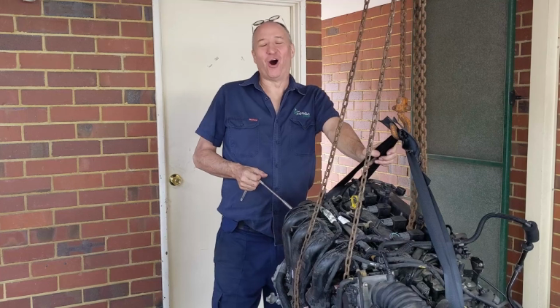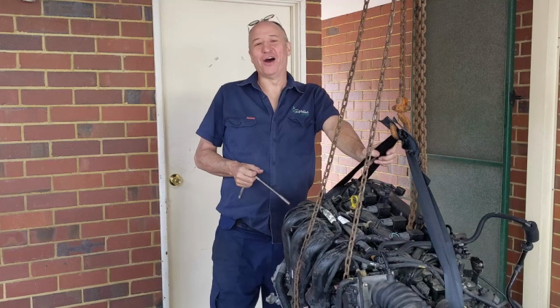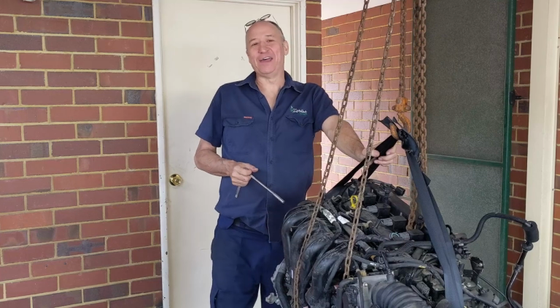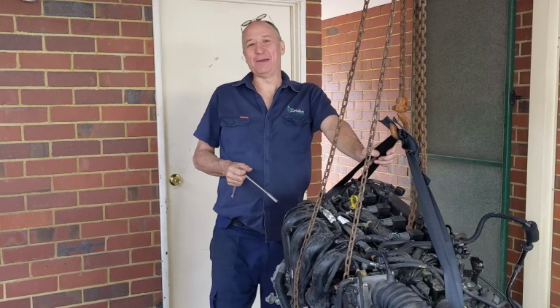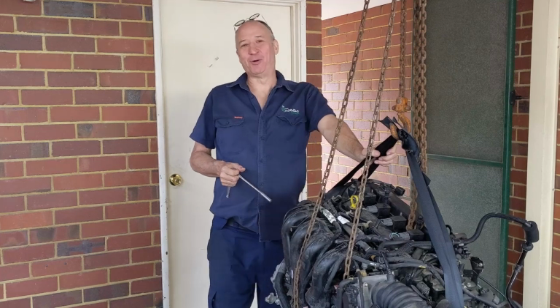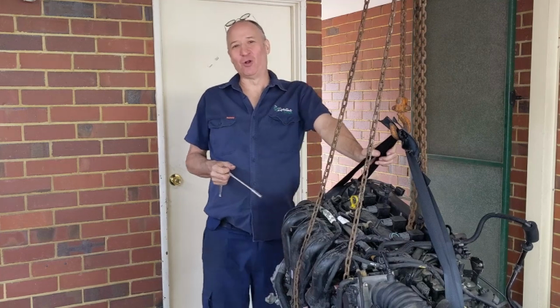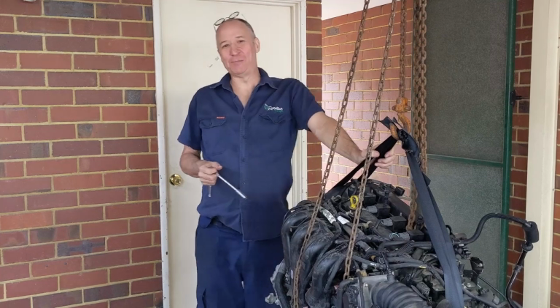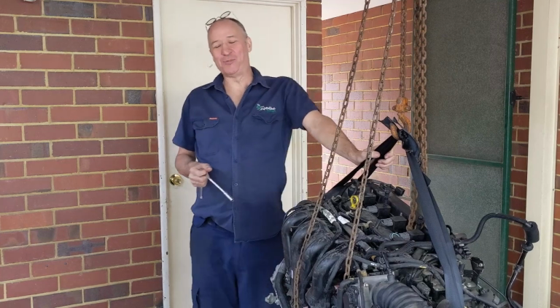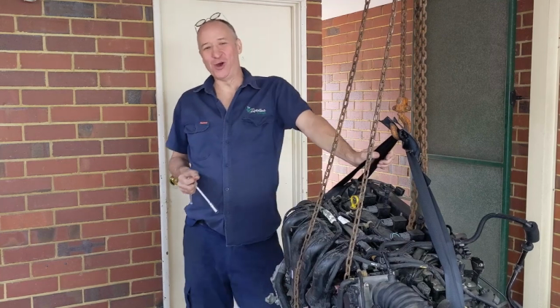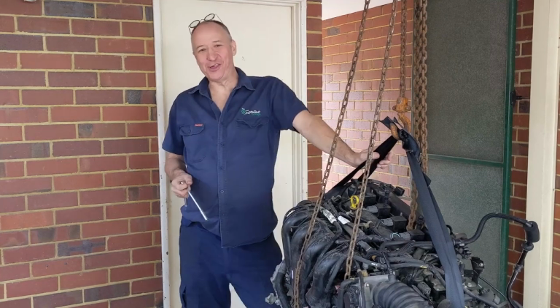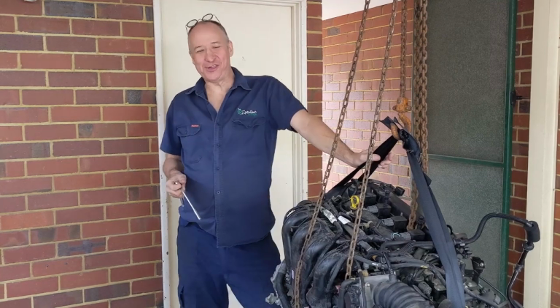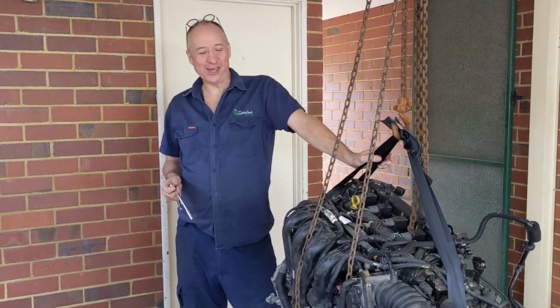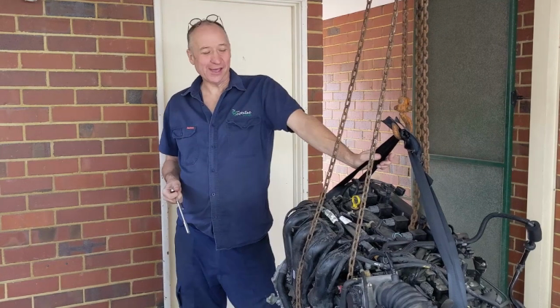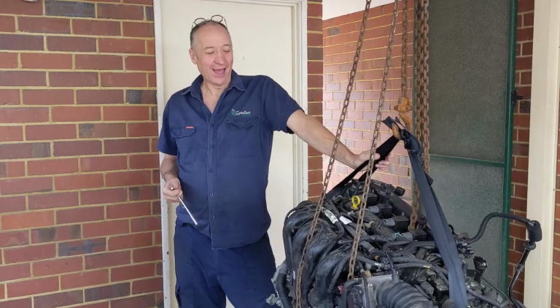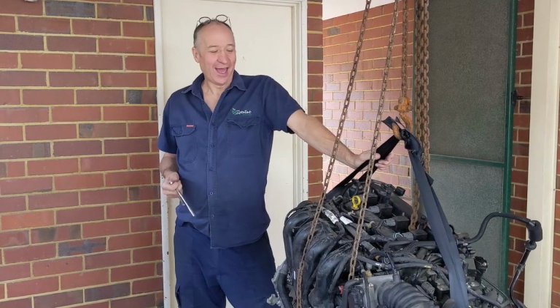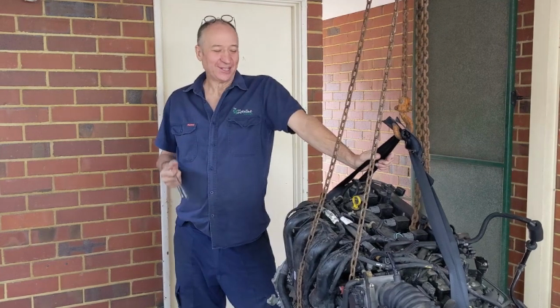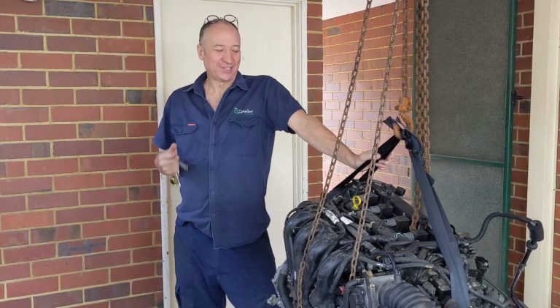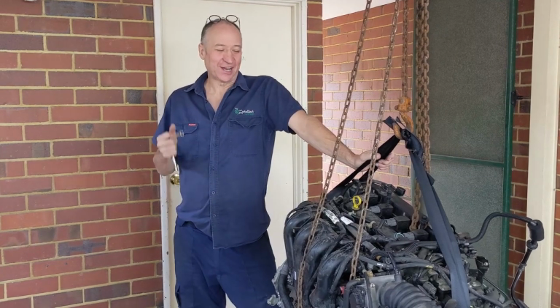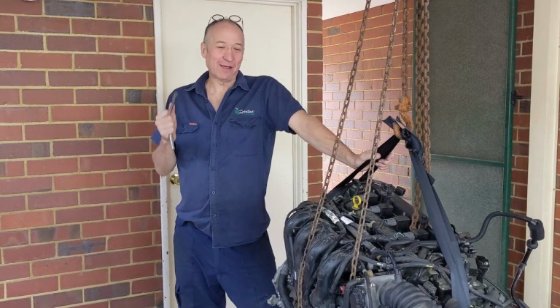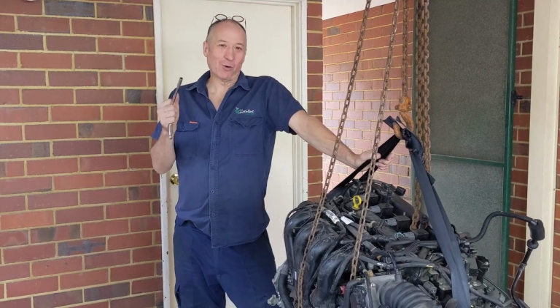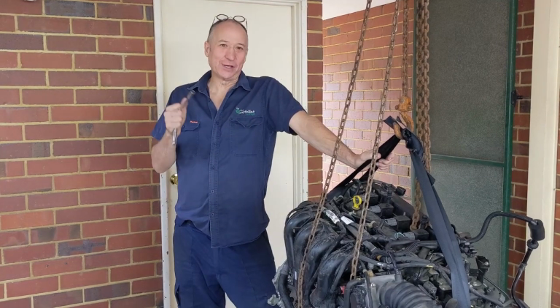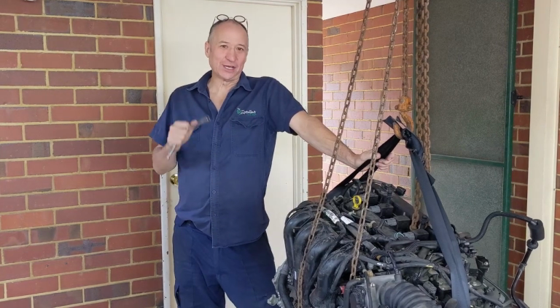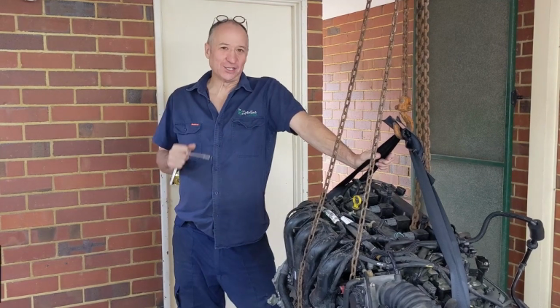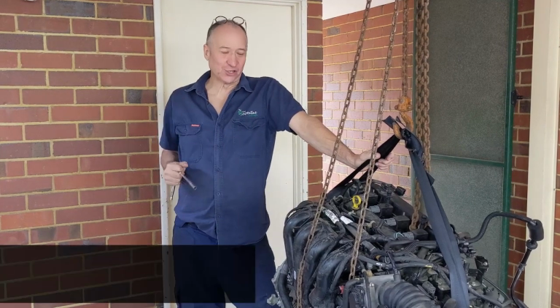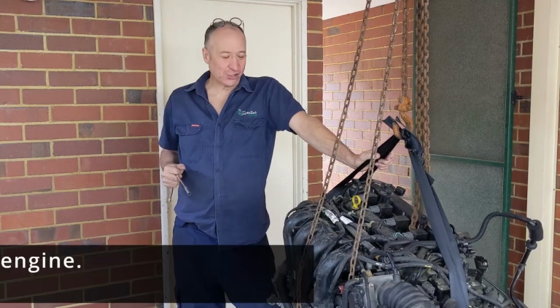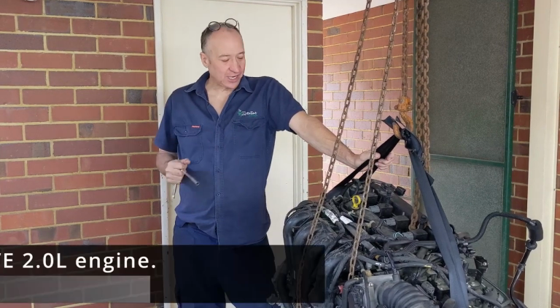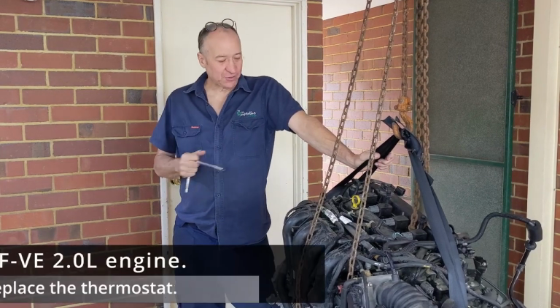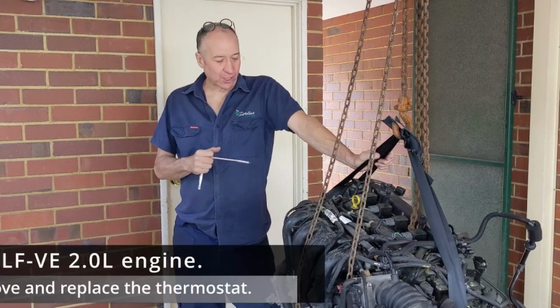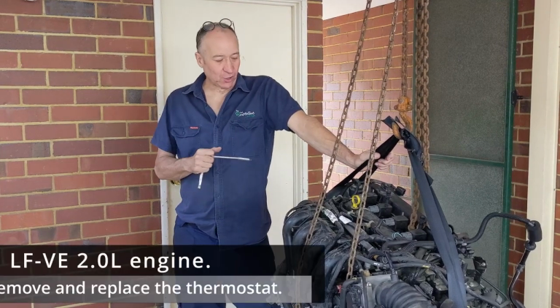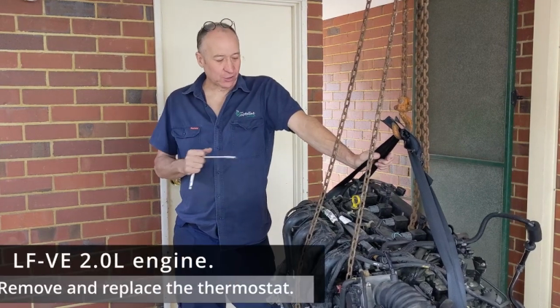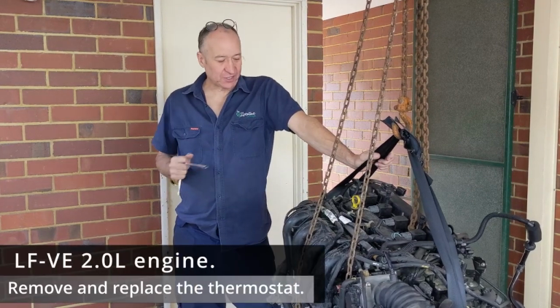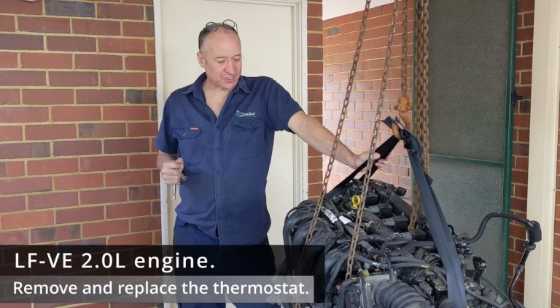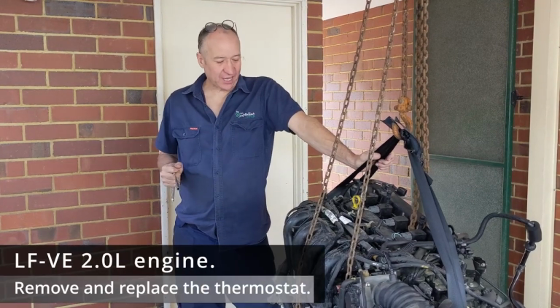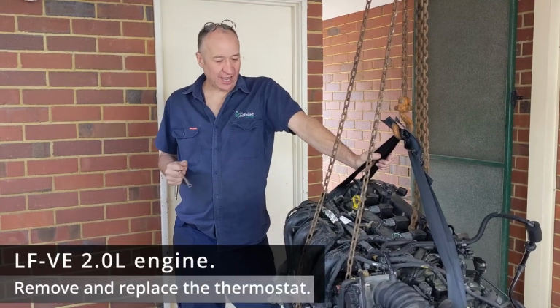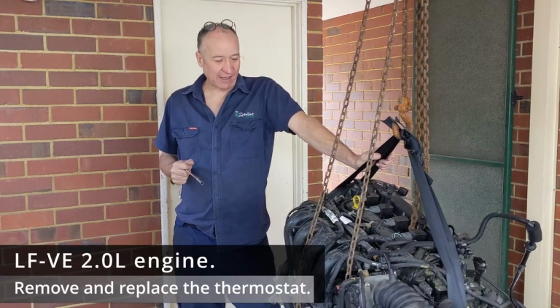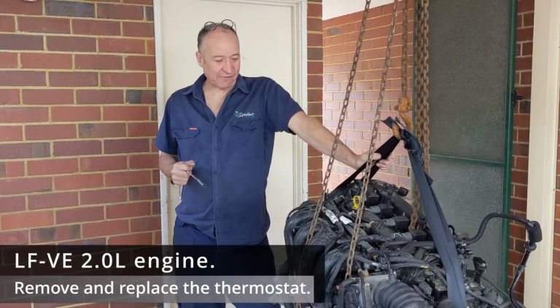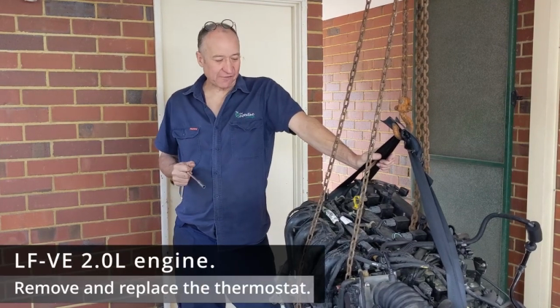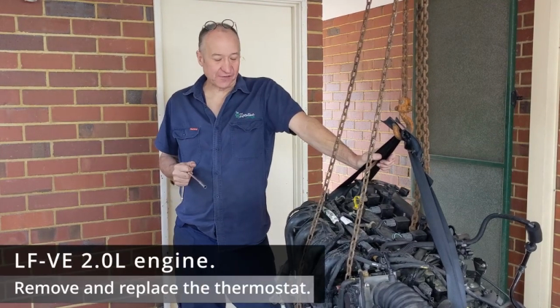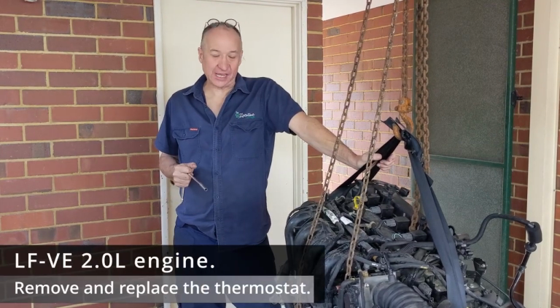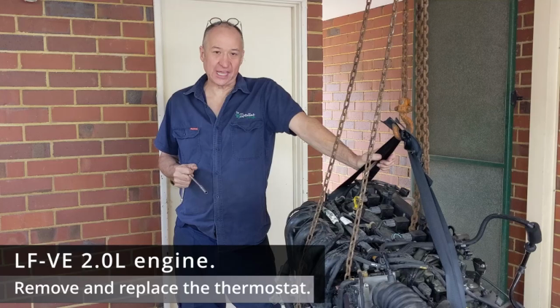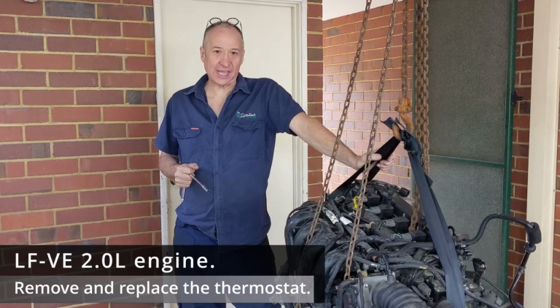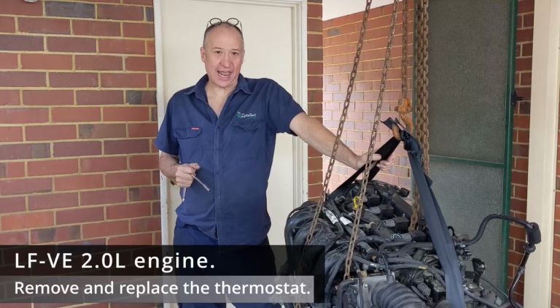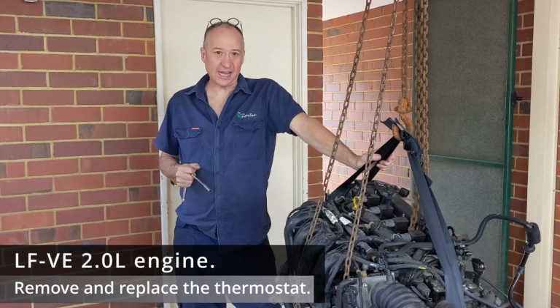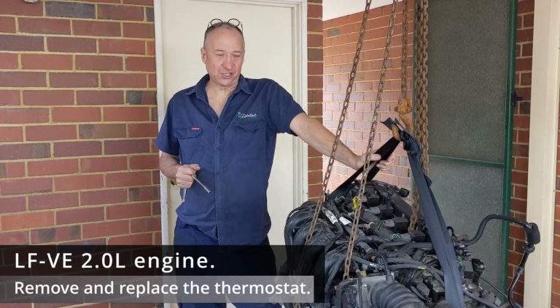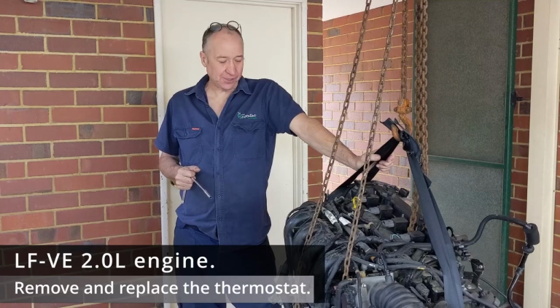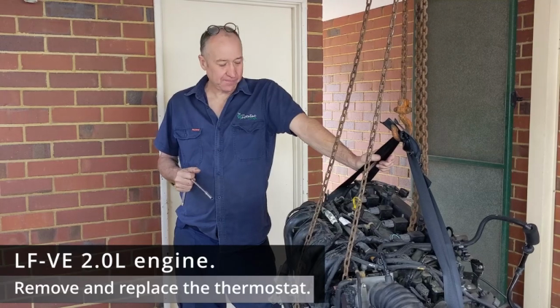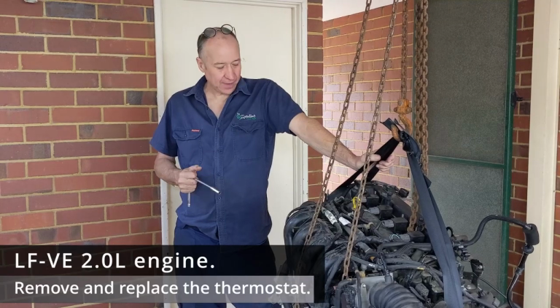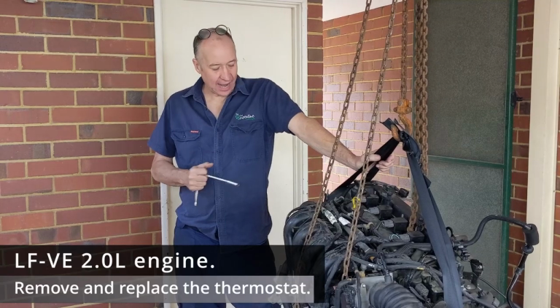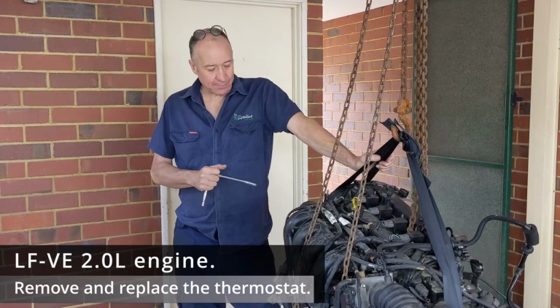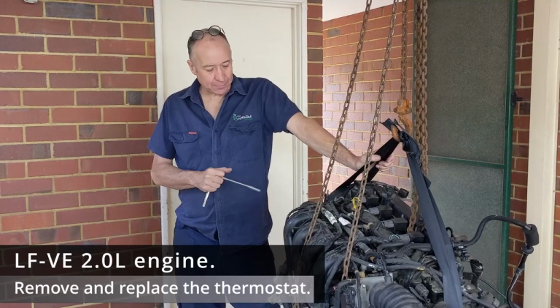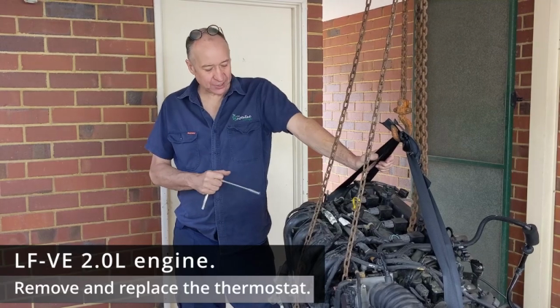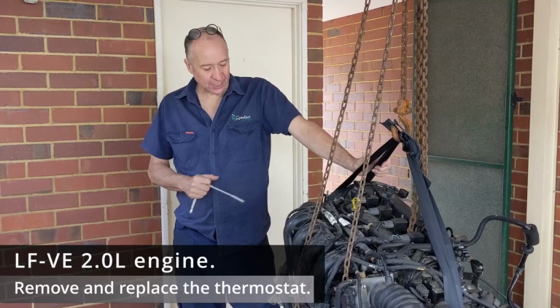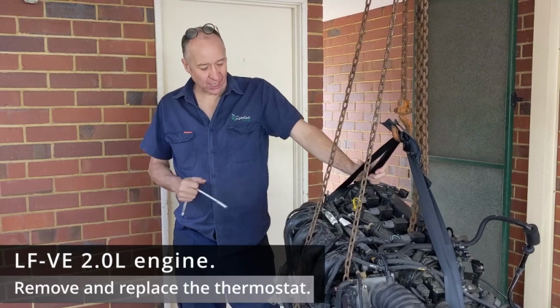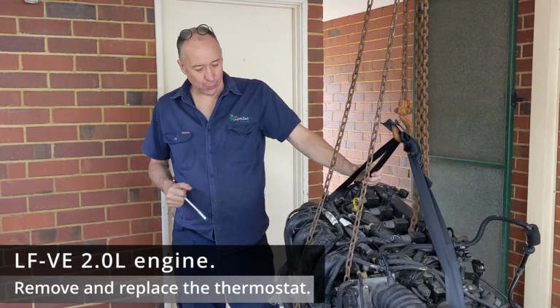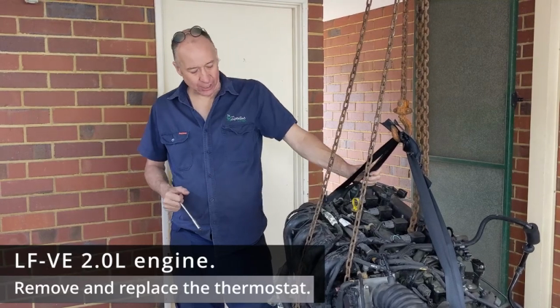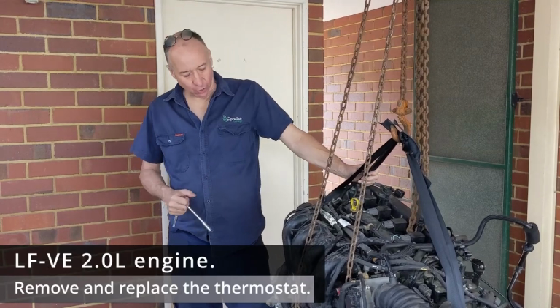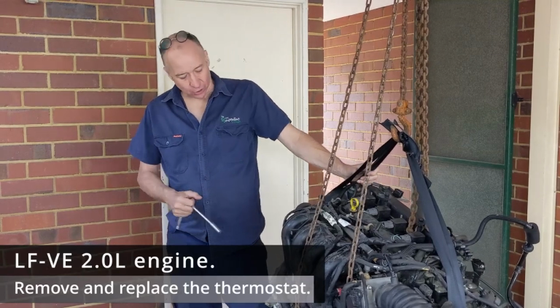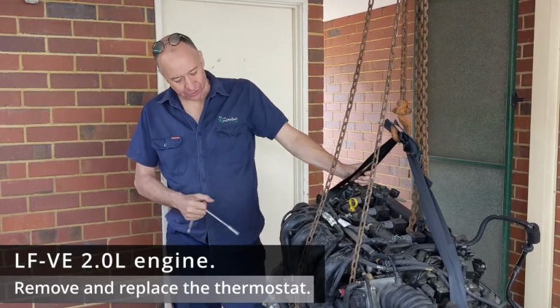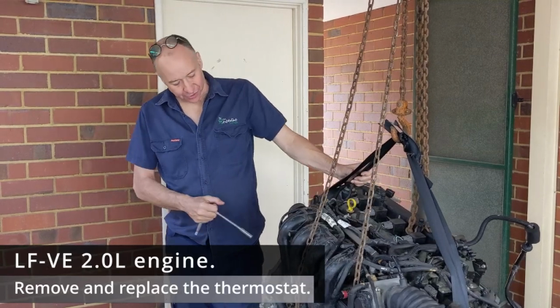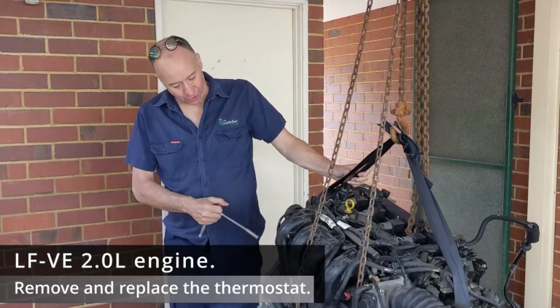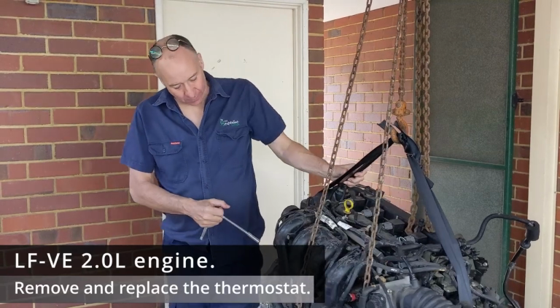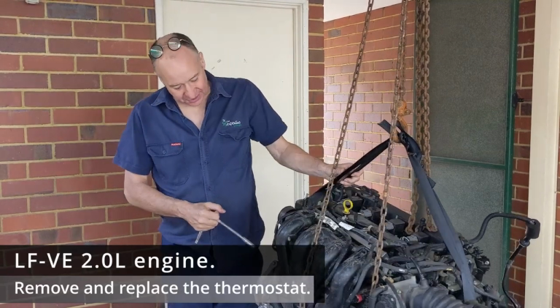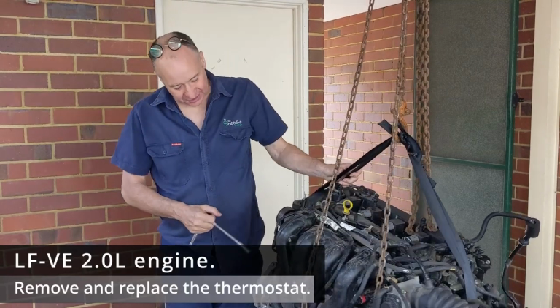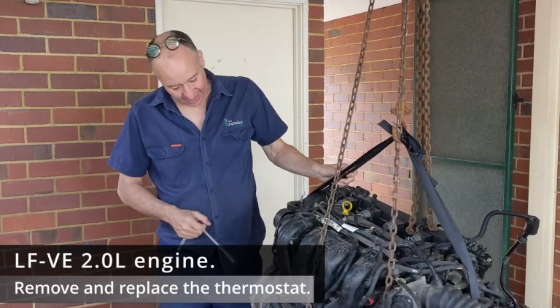Hi there, Paul in Perth here. Today we're going to look at this LFVE engine, and in particular we're going to look at the thermostat.